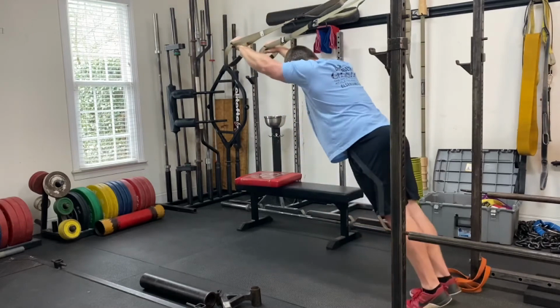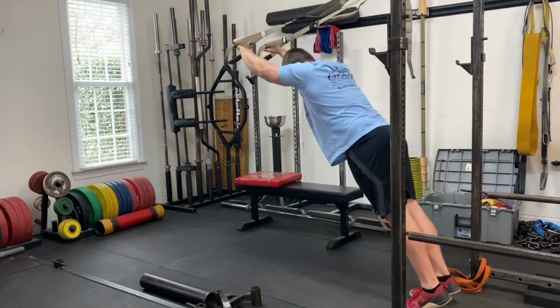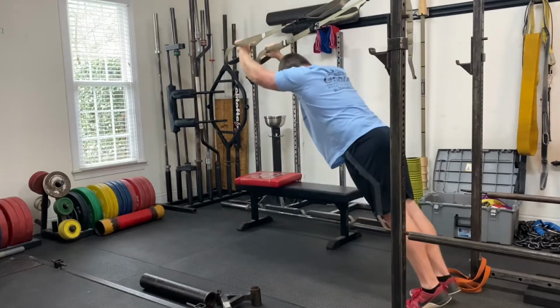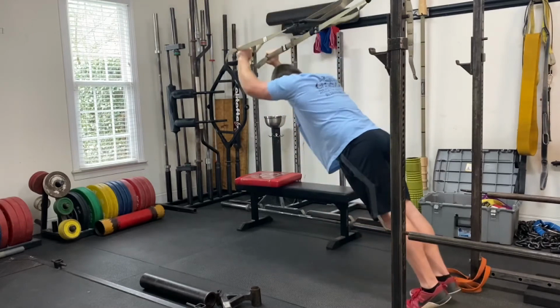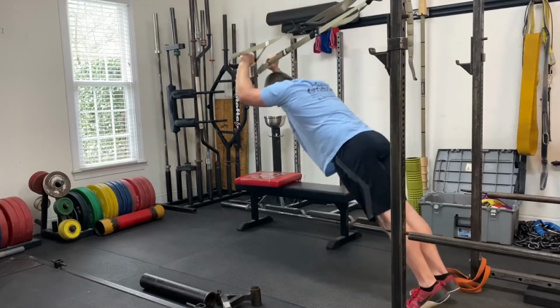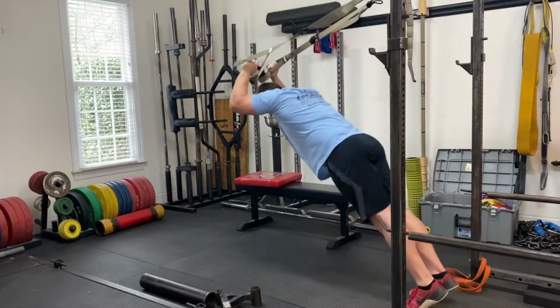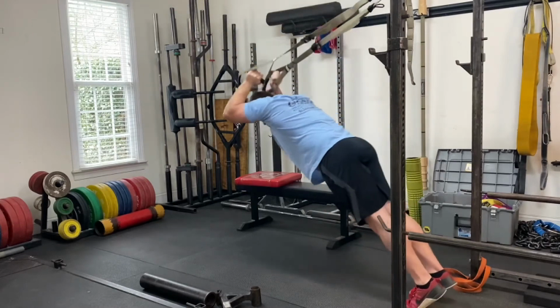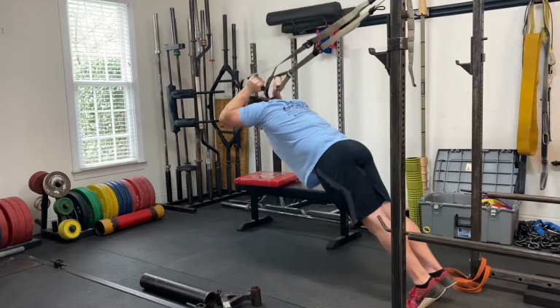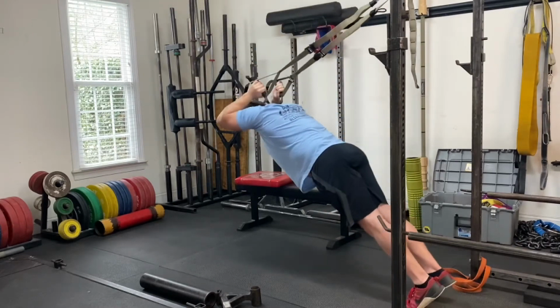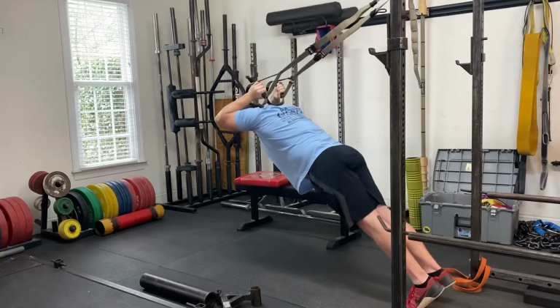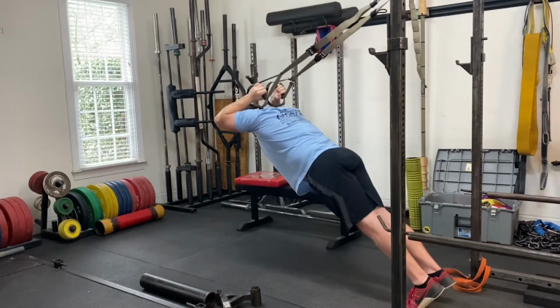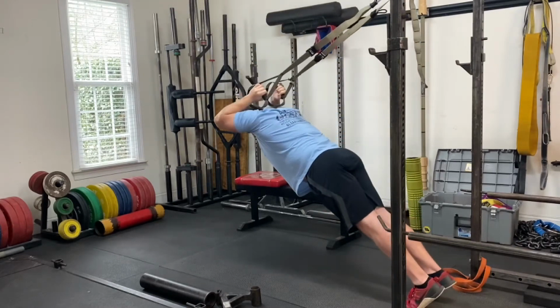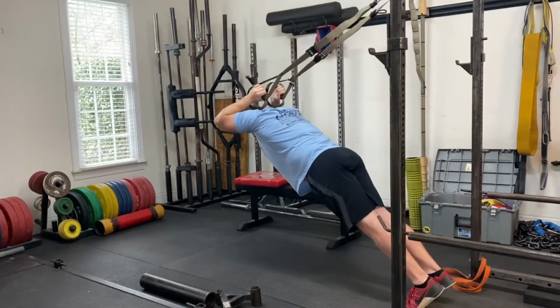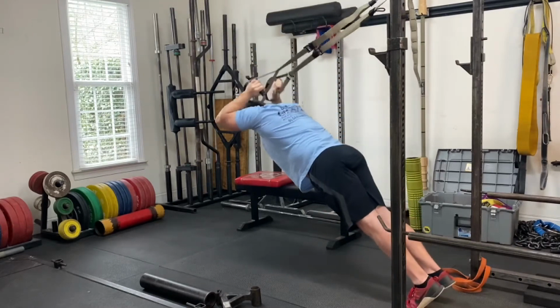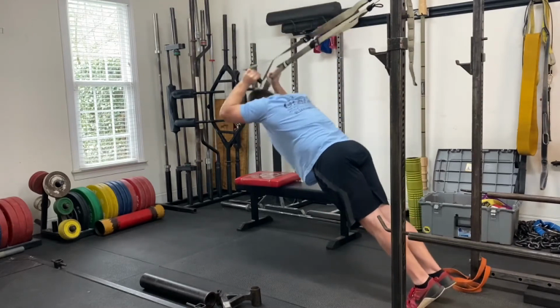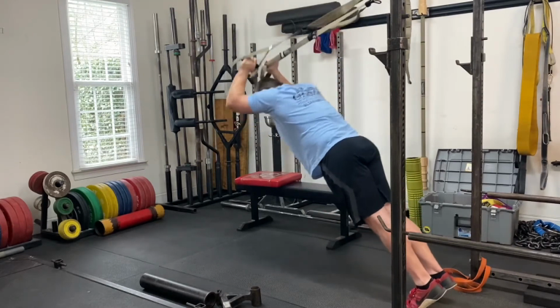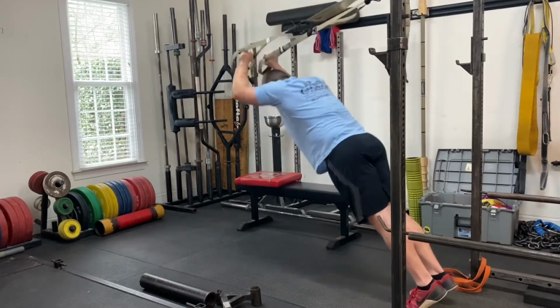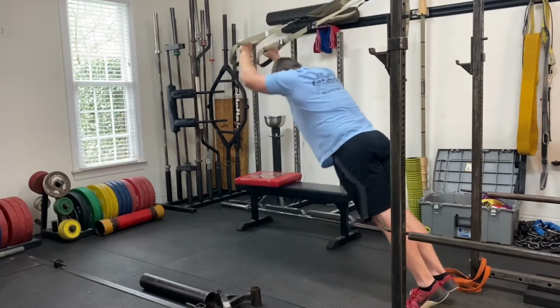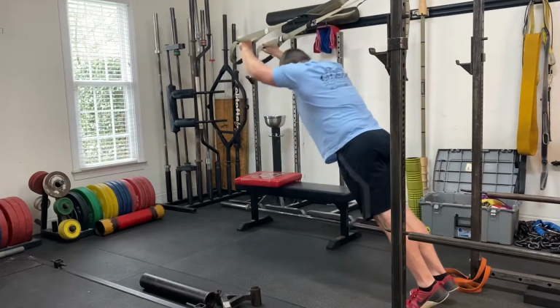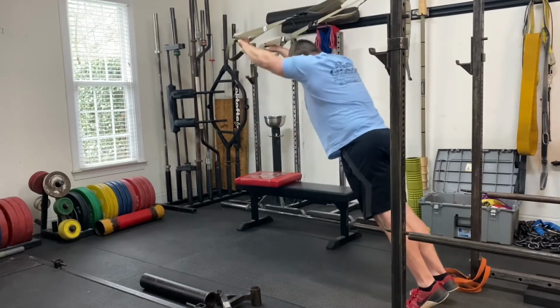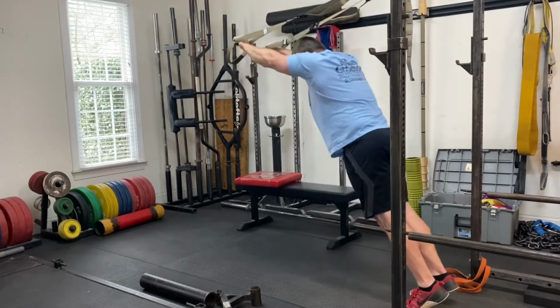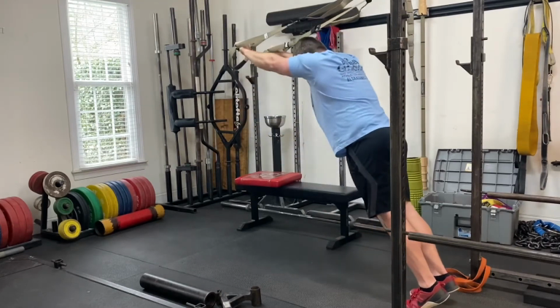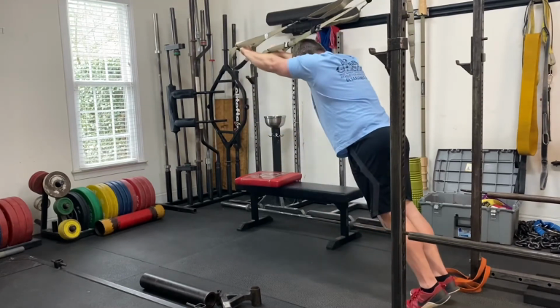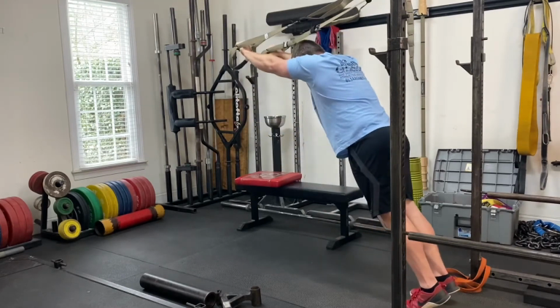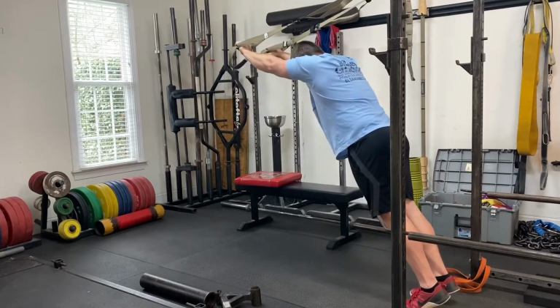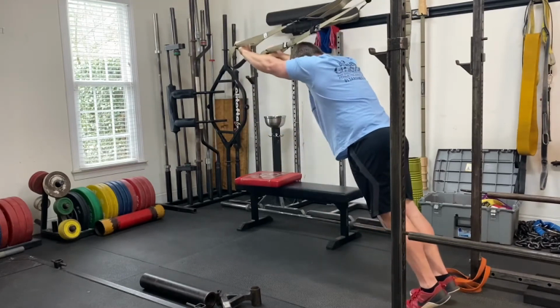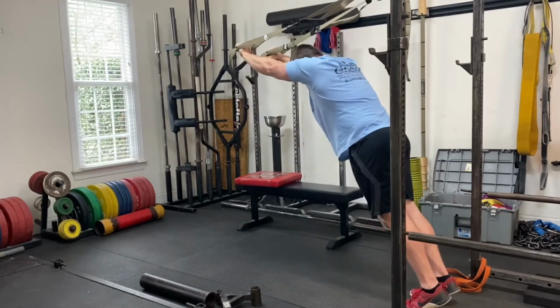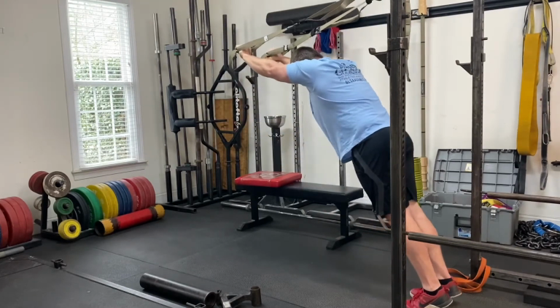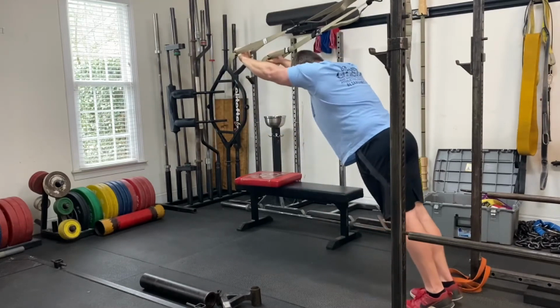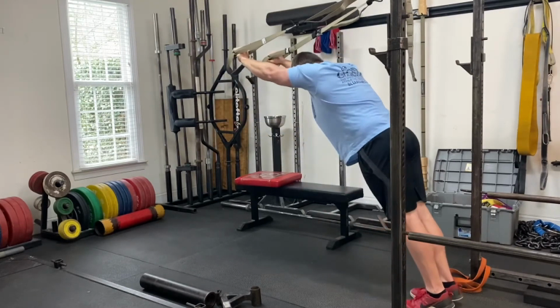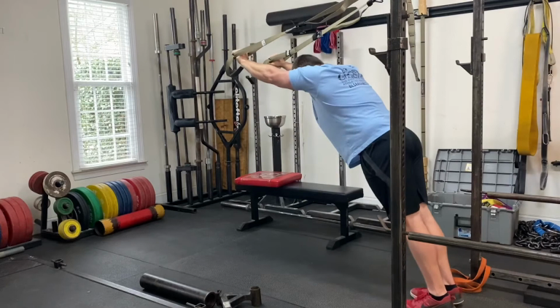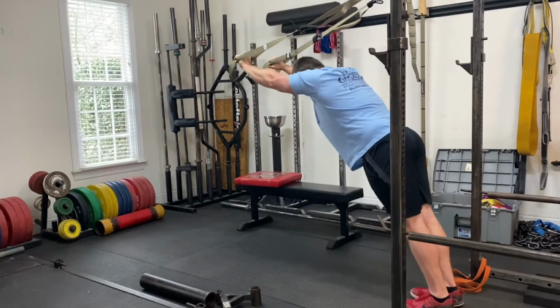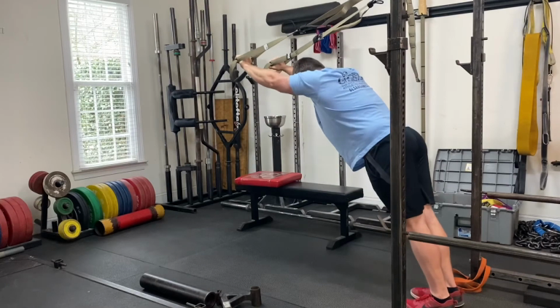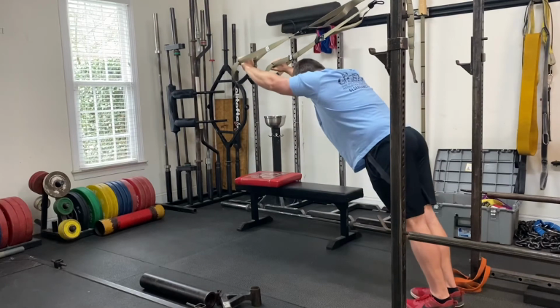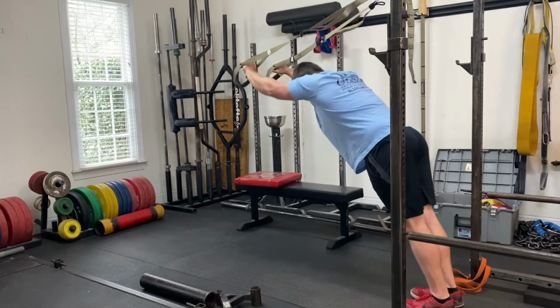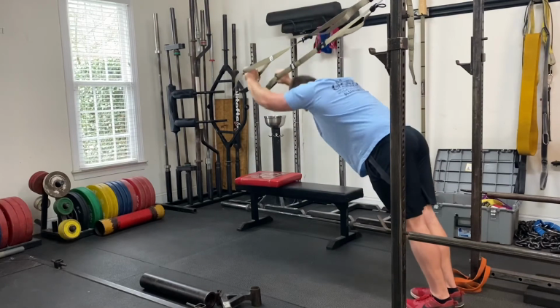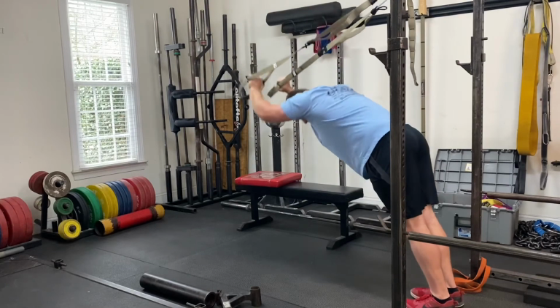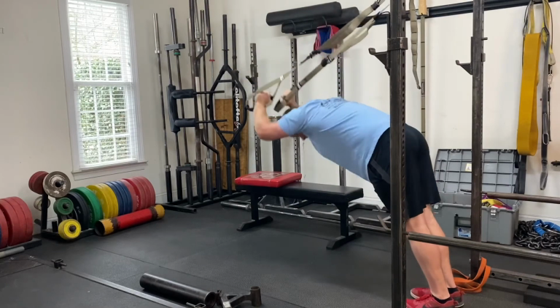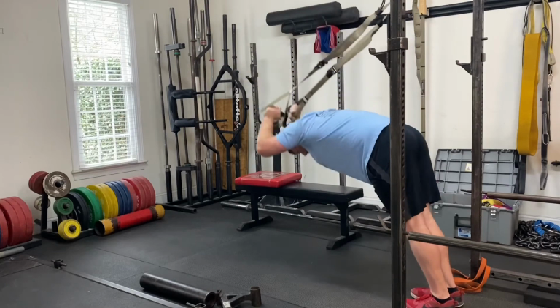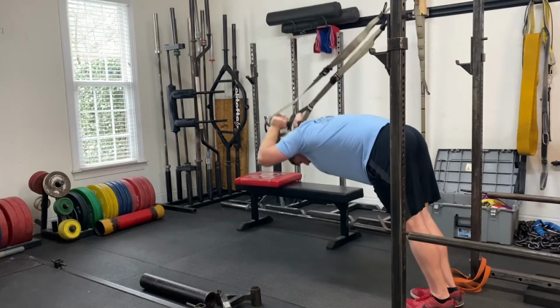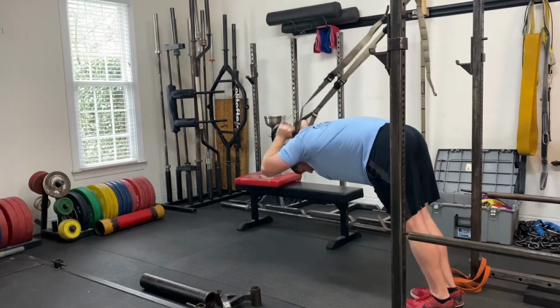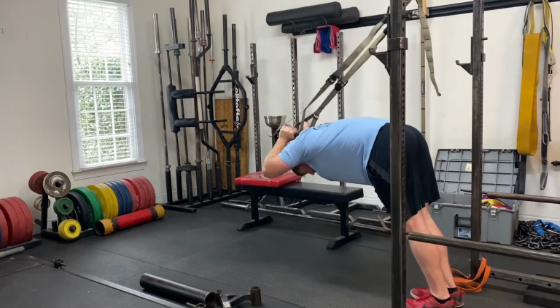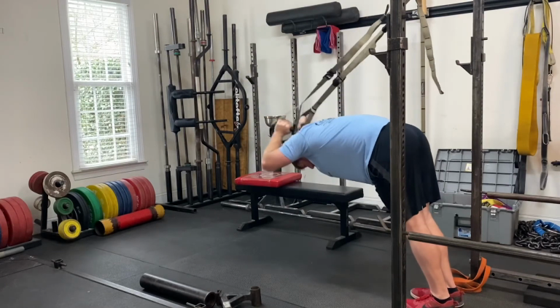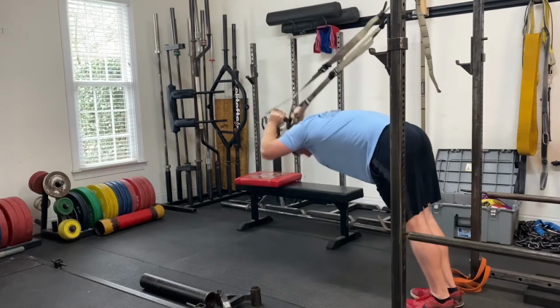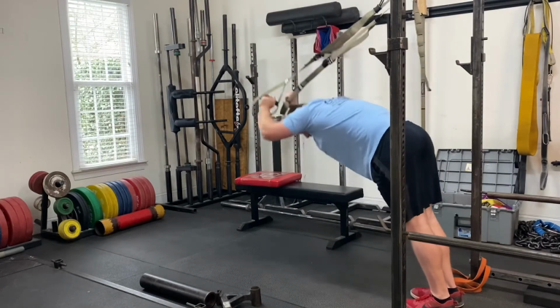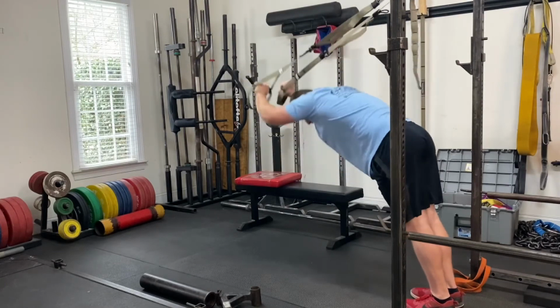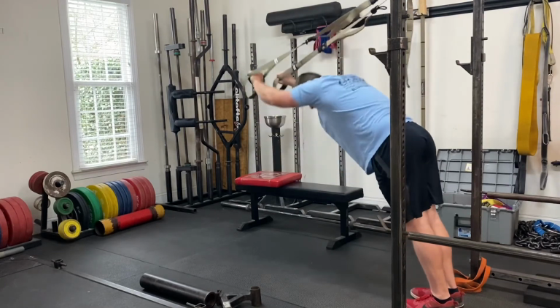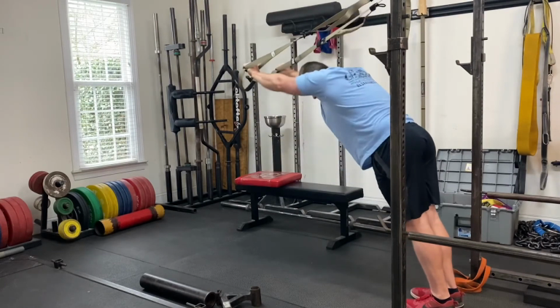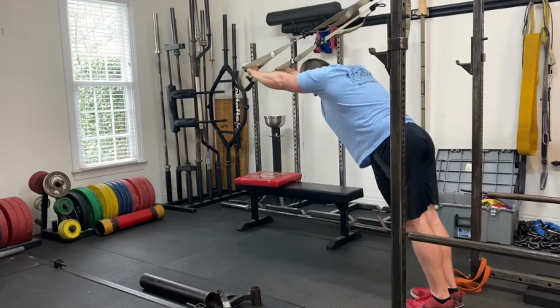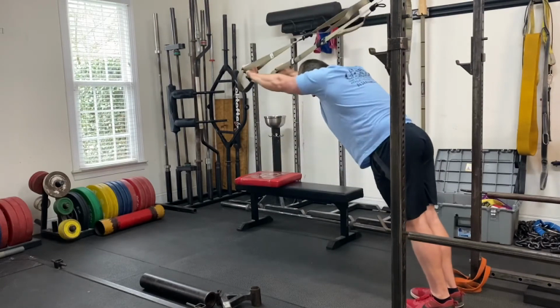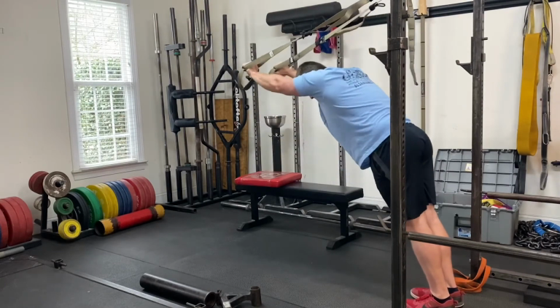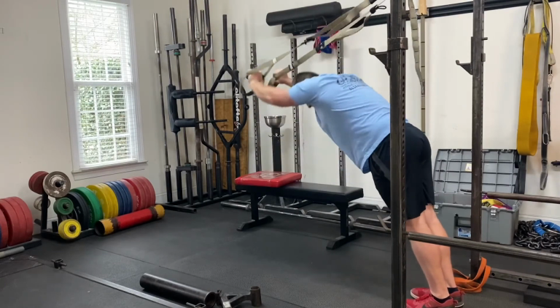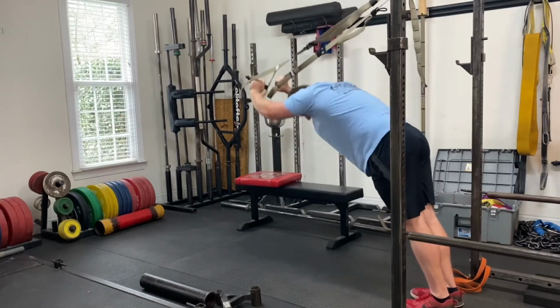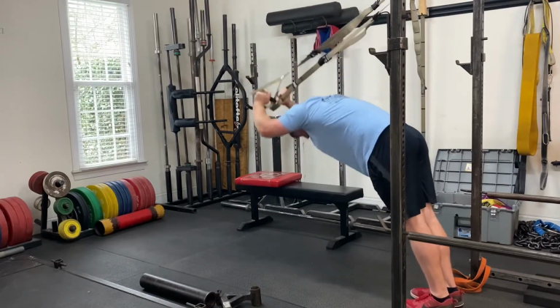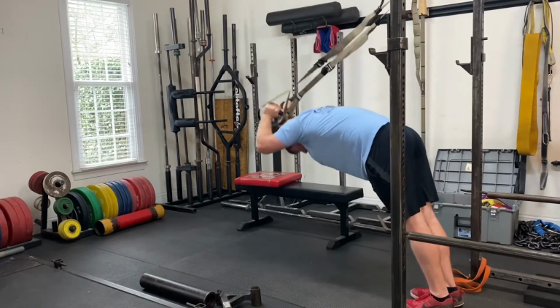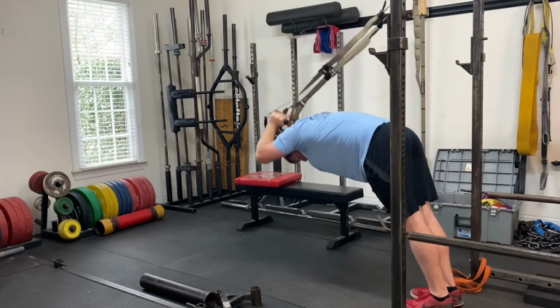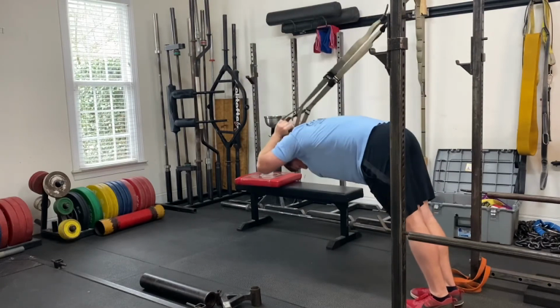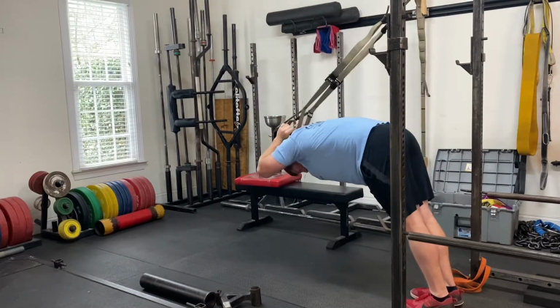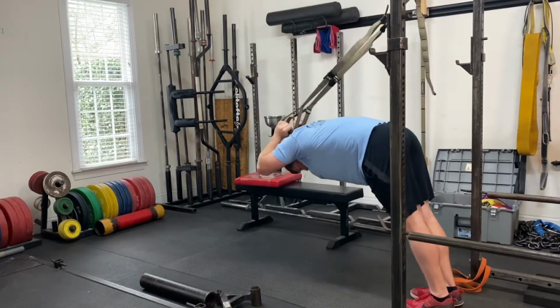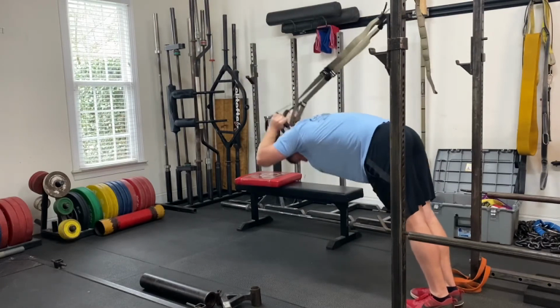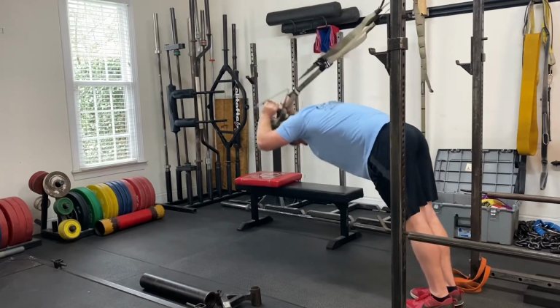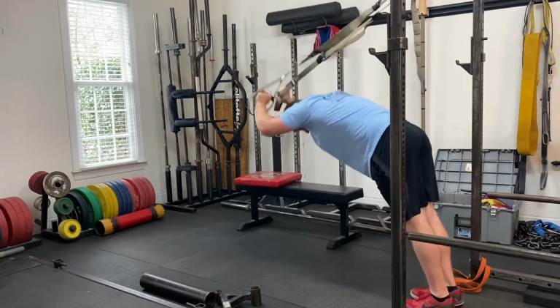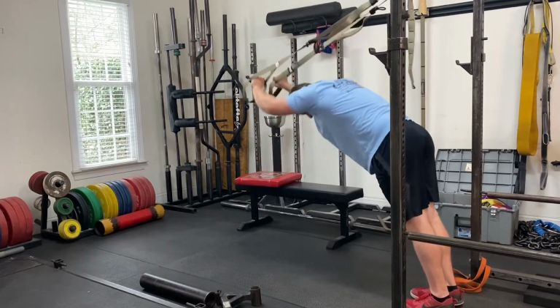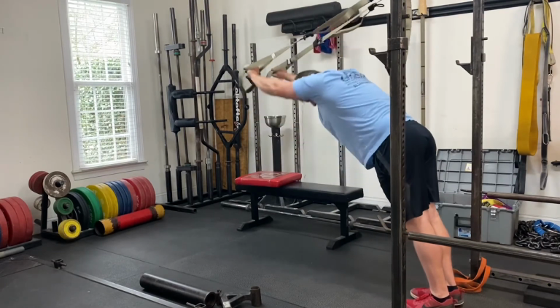The further you step back, the more difficult it'll be — stepping forward is easier. This is a common mistake: people bending at the waist to do this movement, so avoid that.